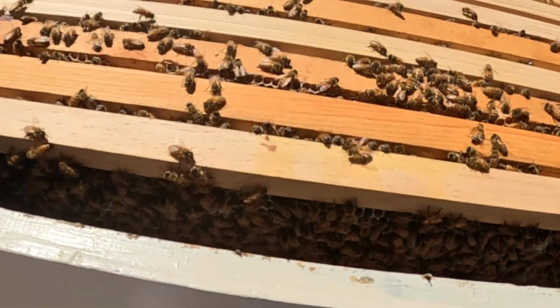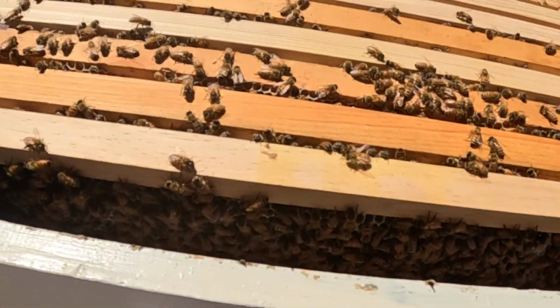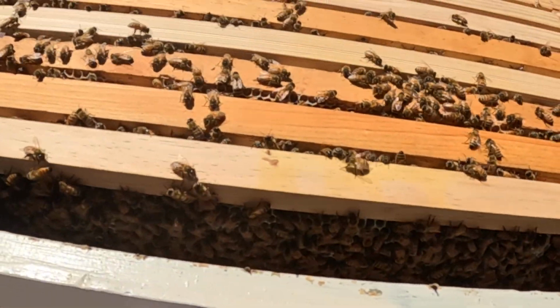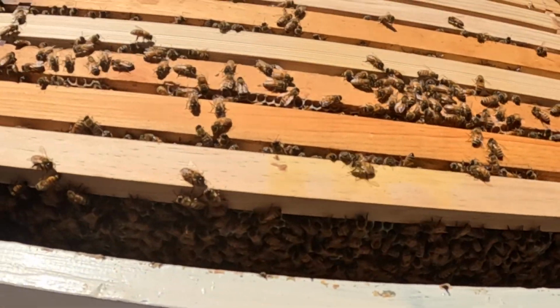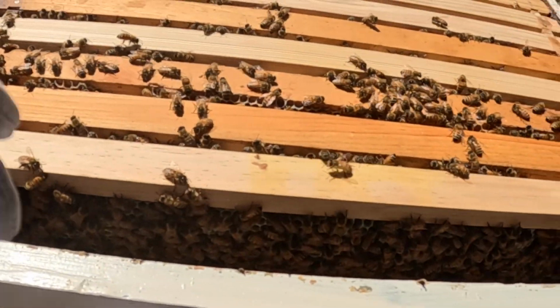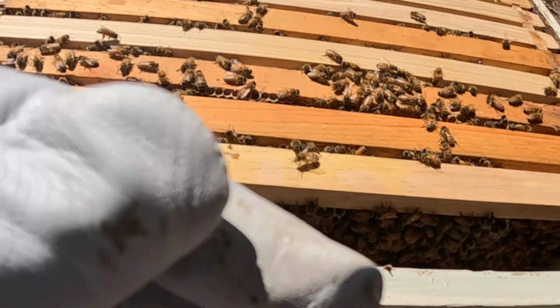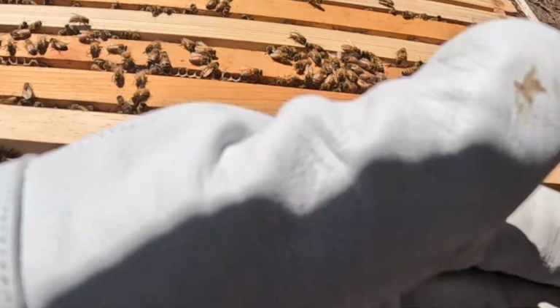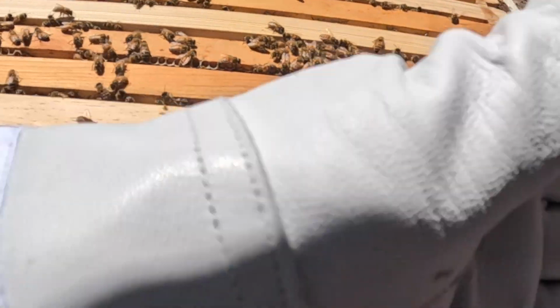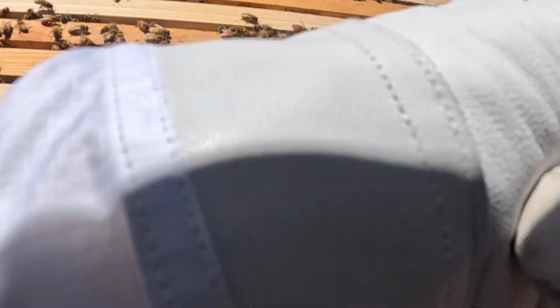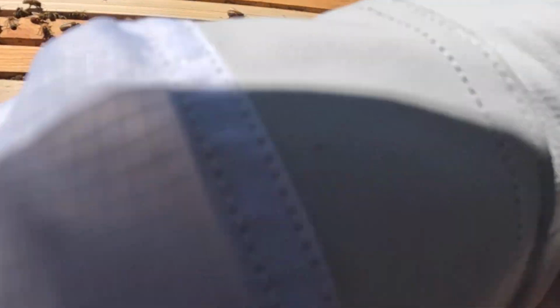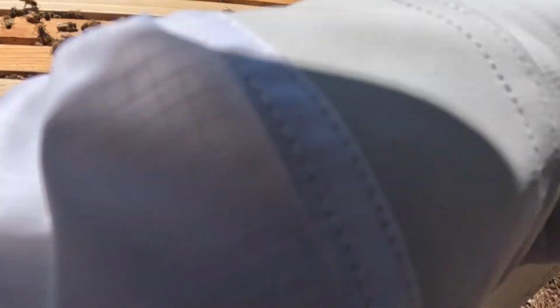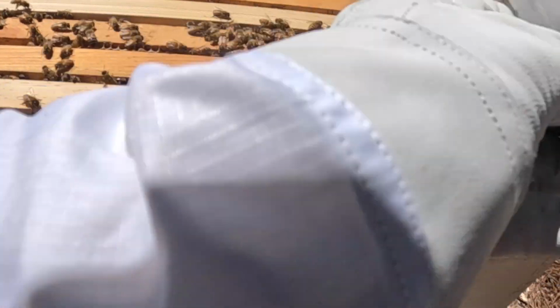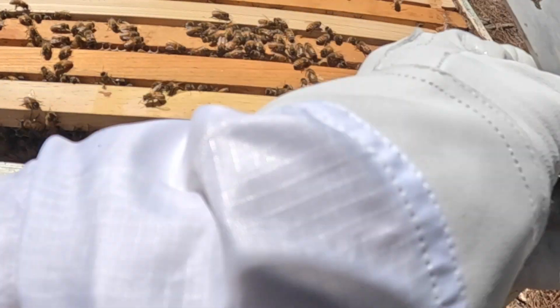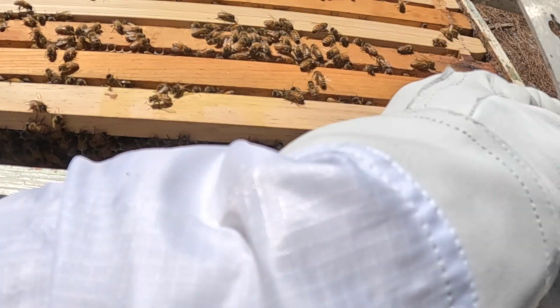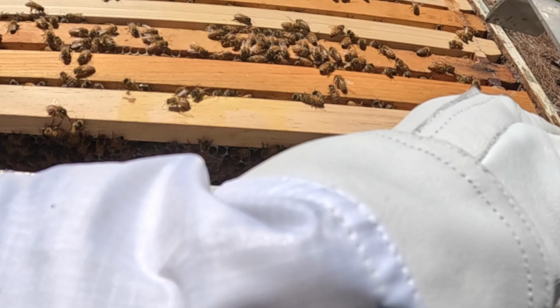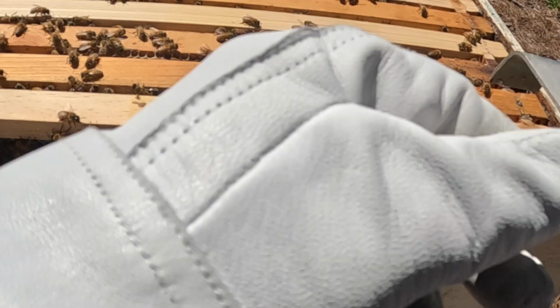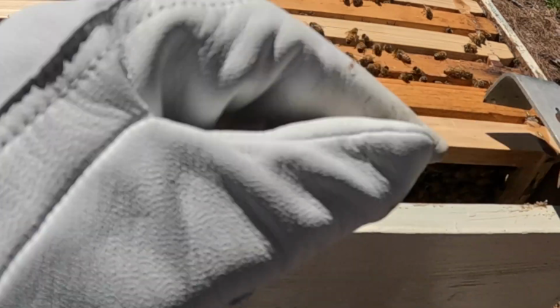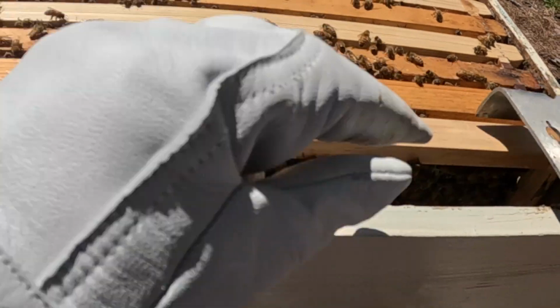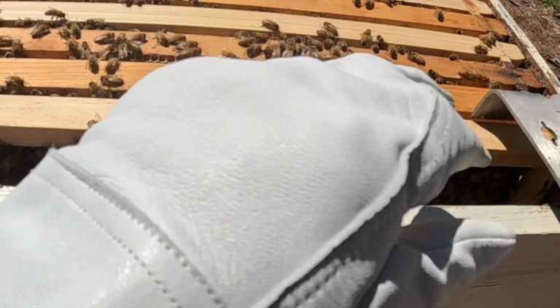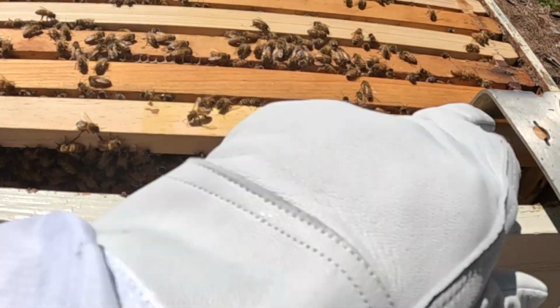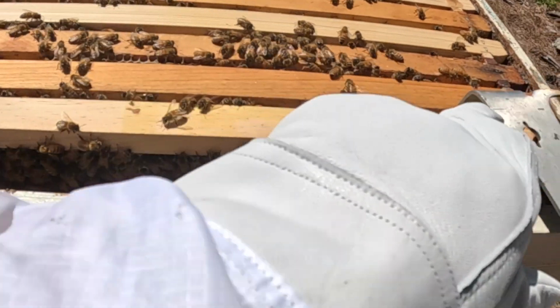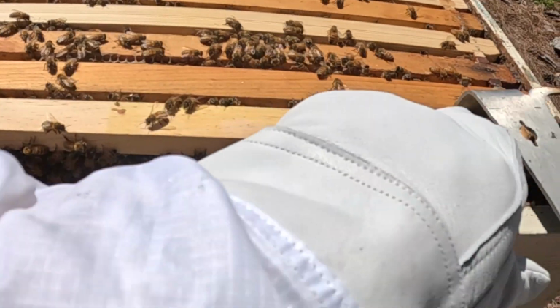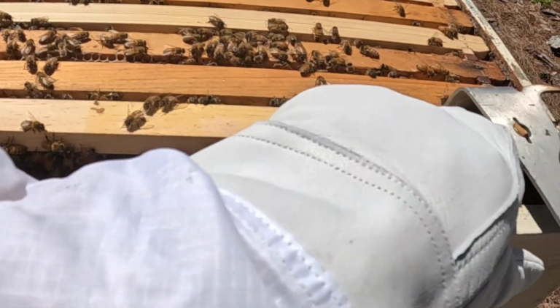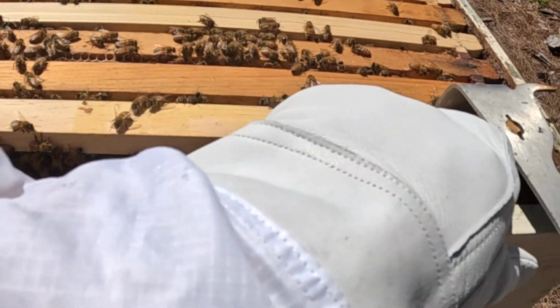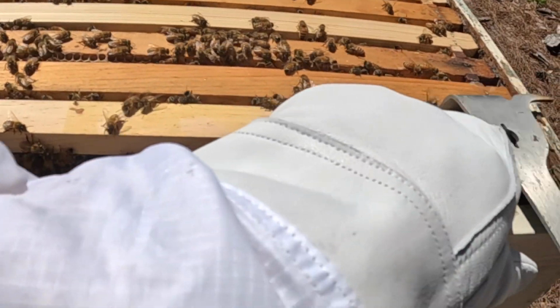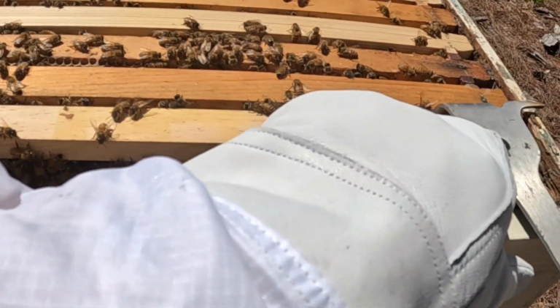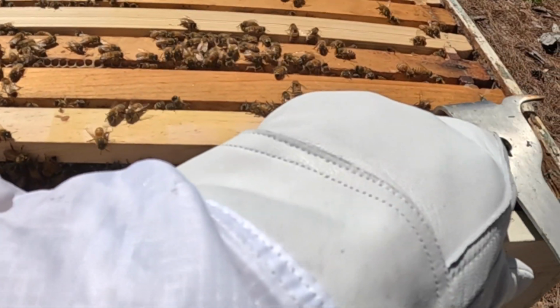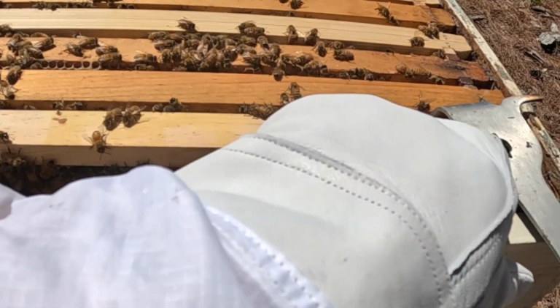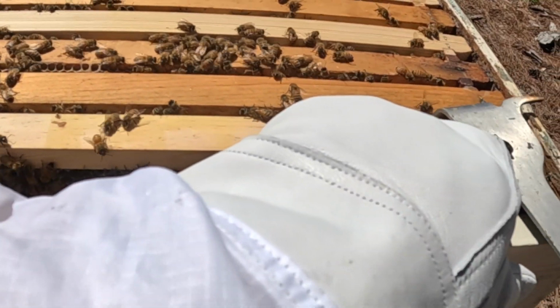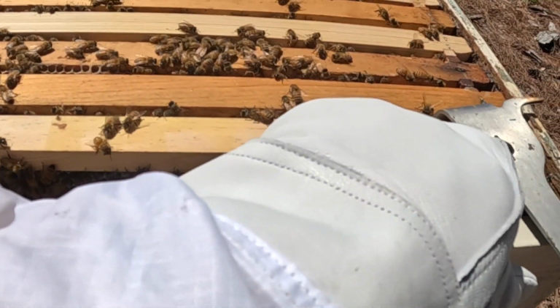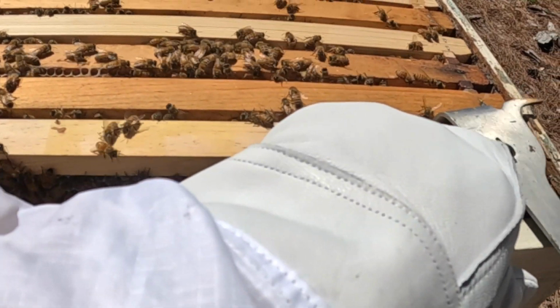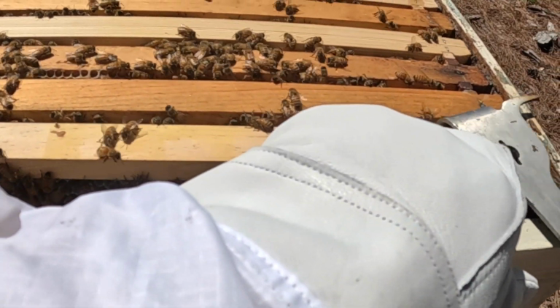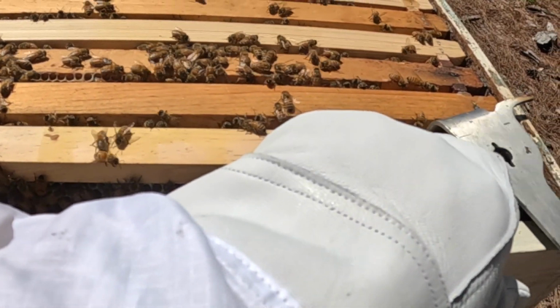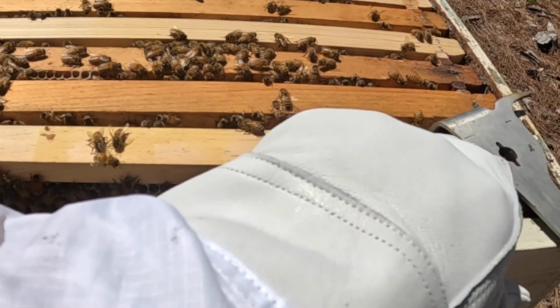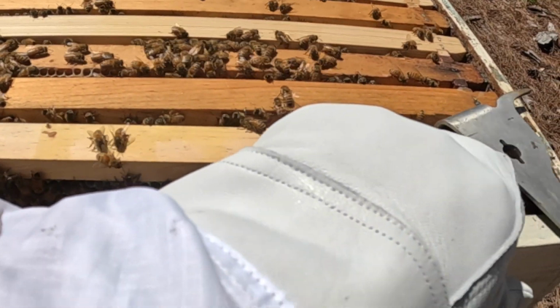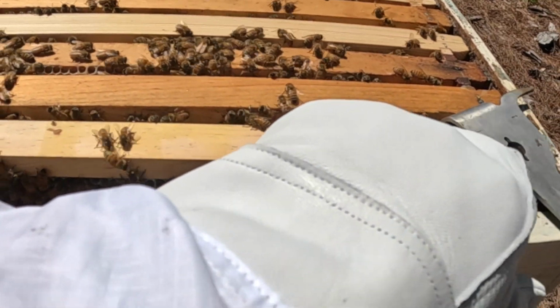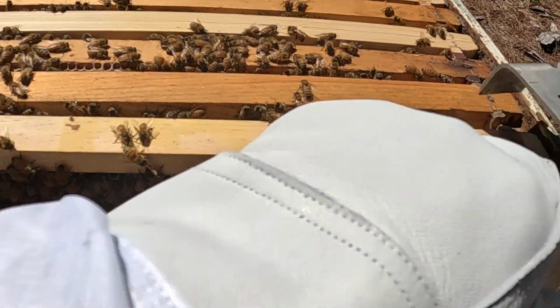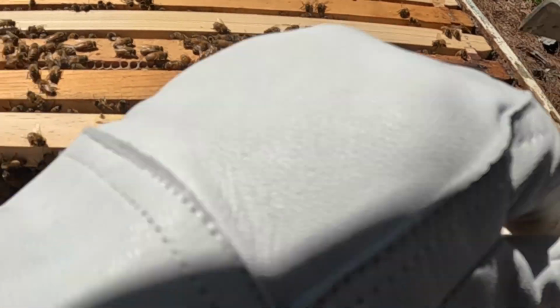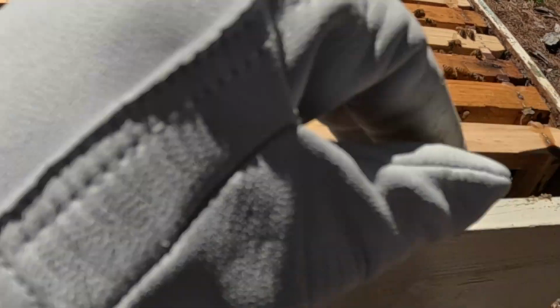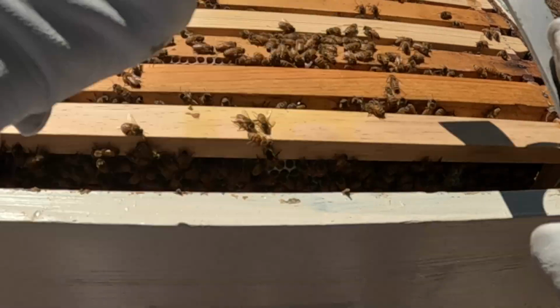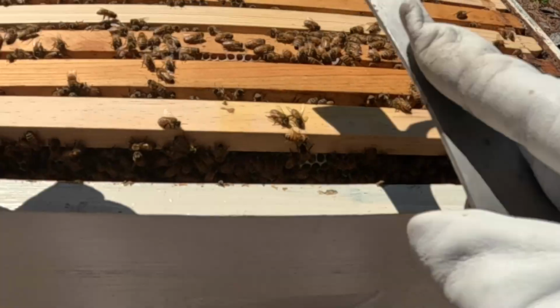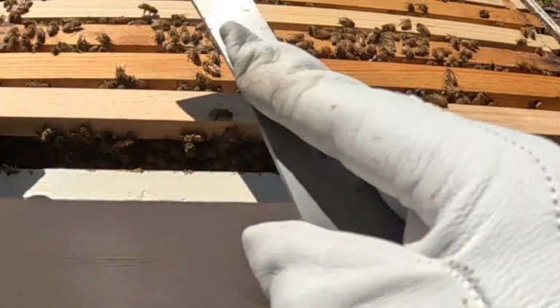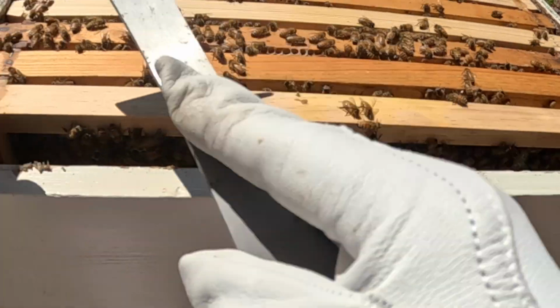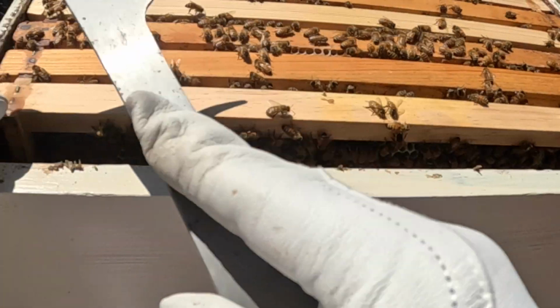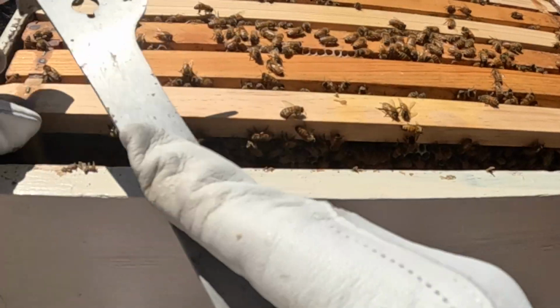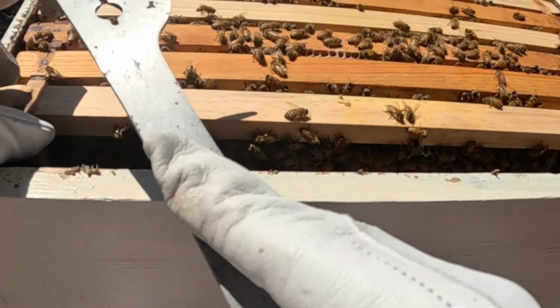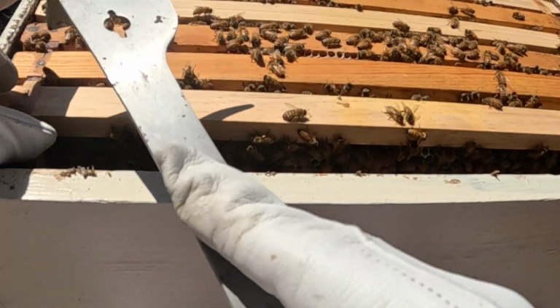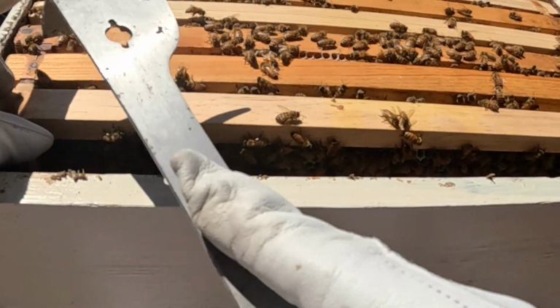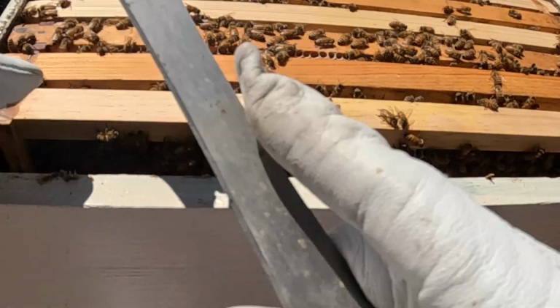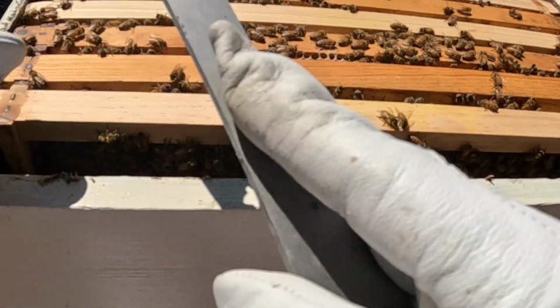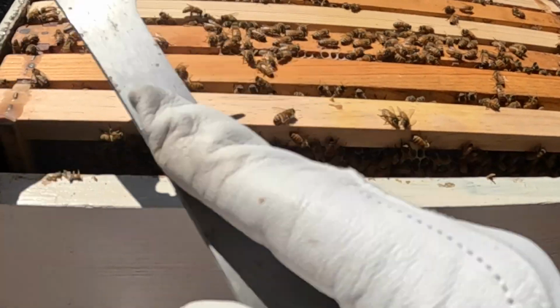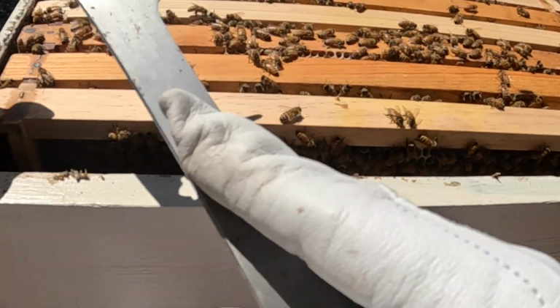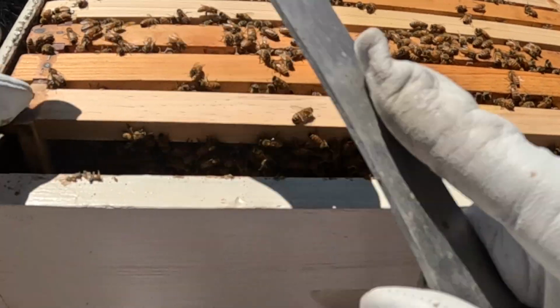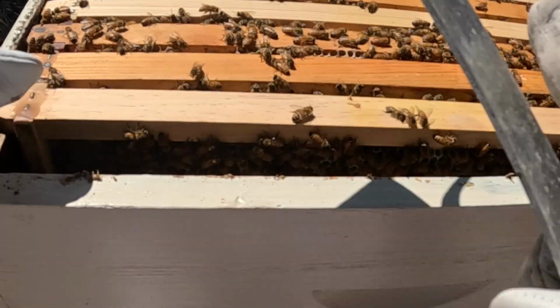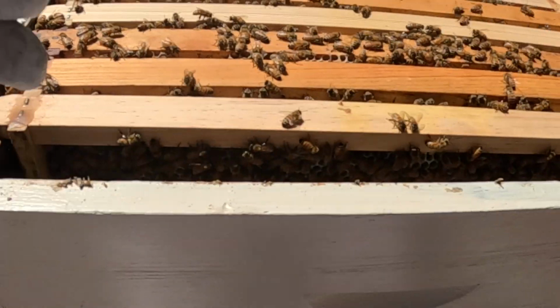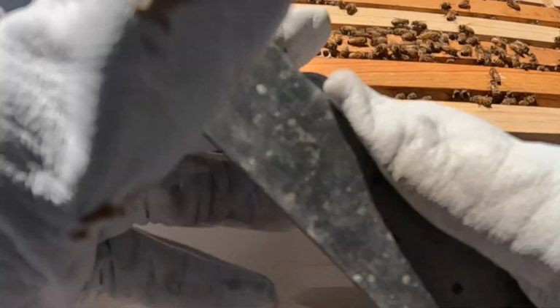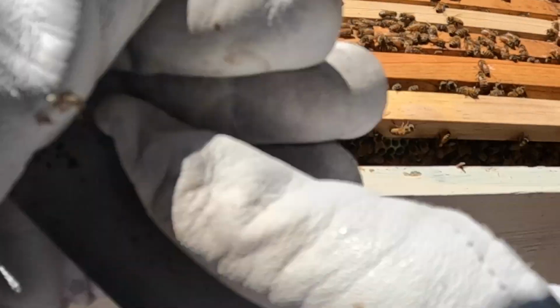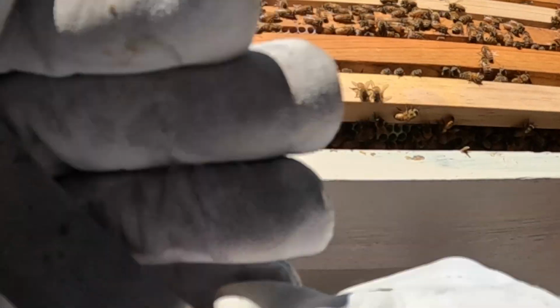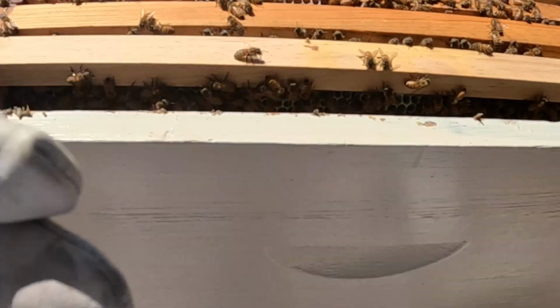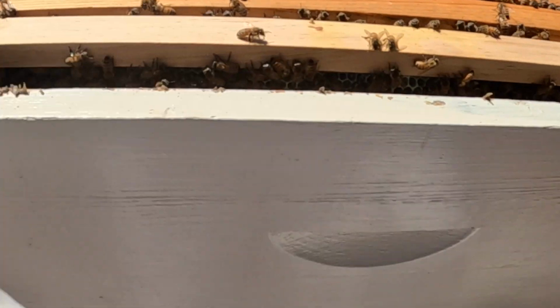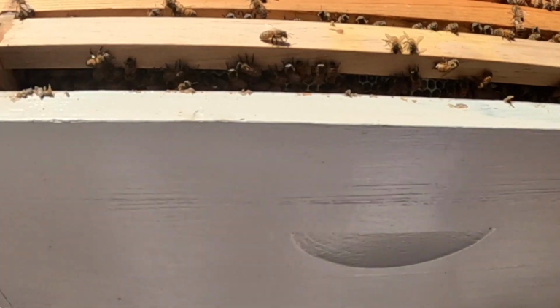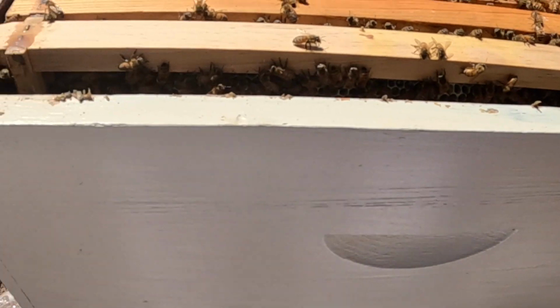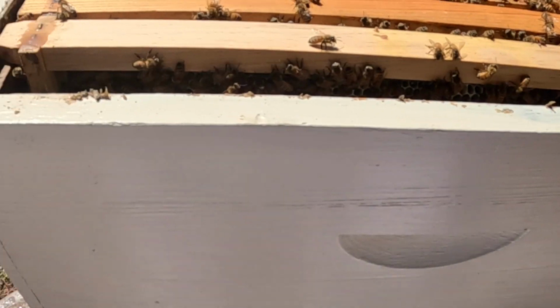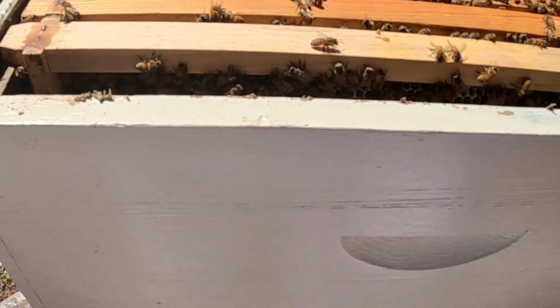Look at these bee numbers — nice. Glad I put that super in there. Let me smoke them just a touch.